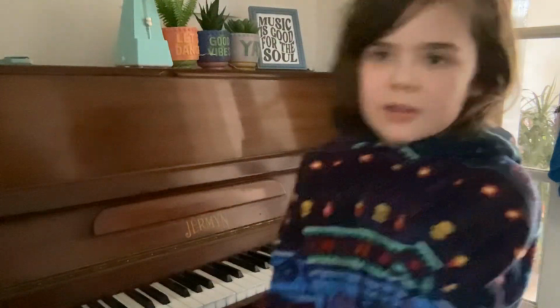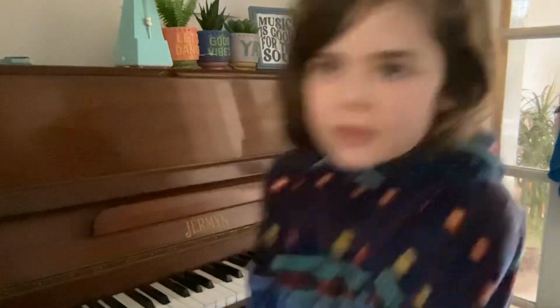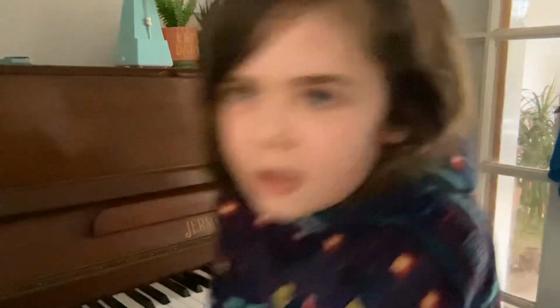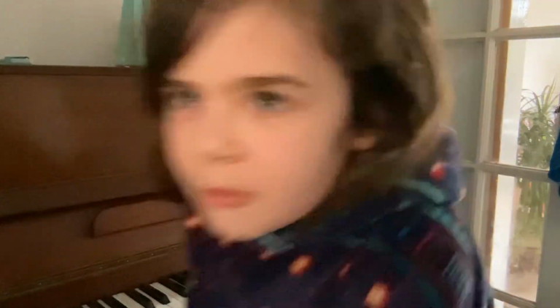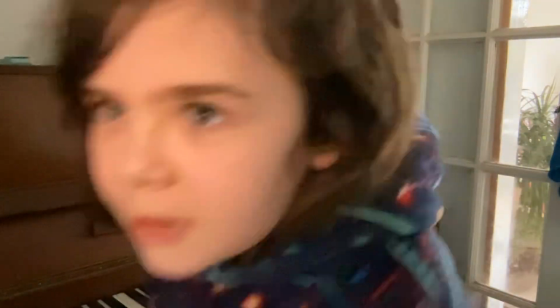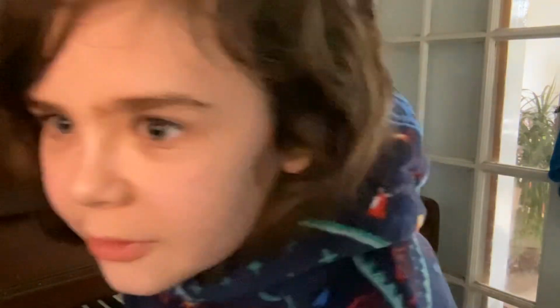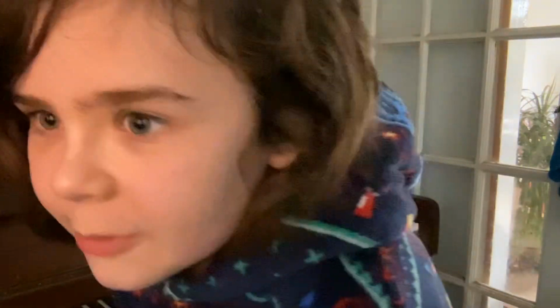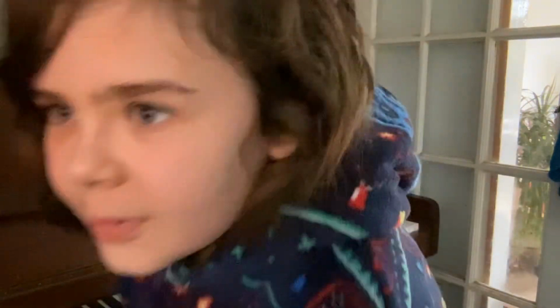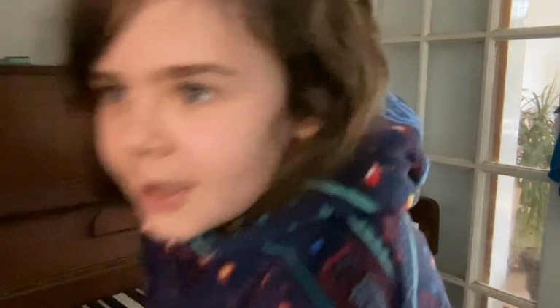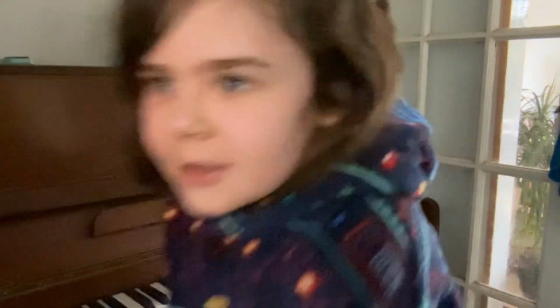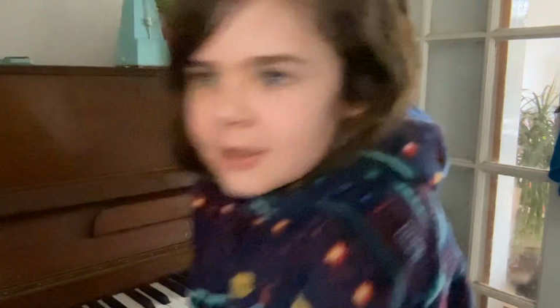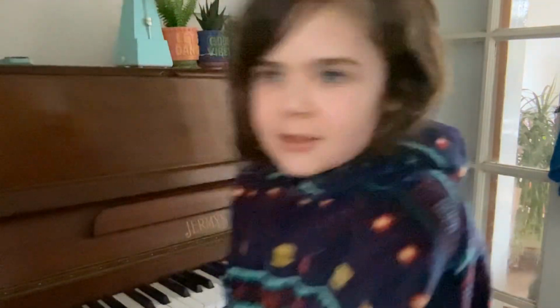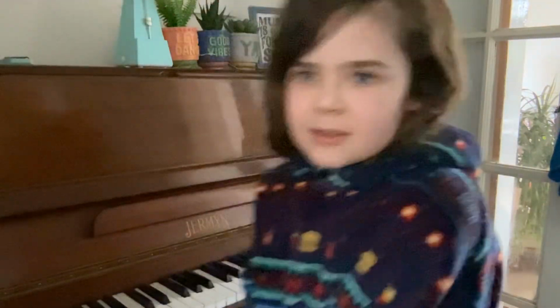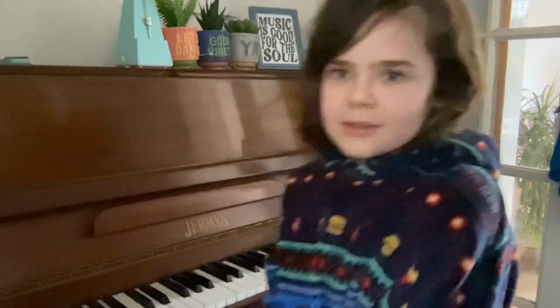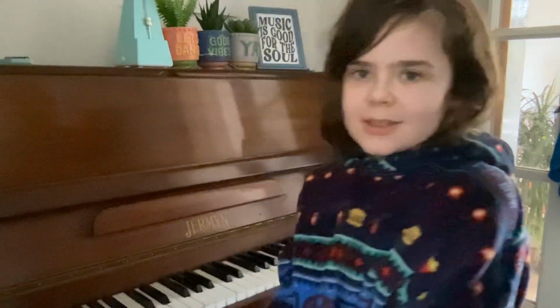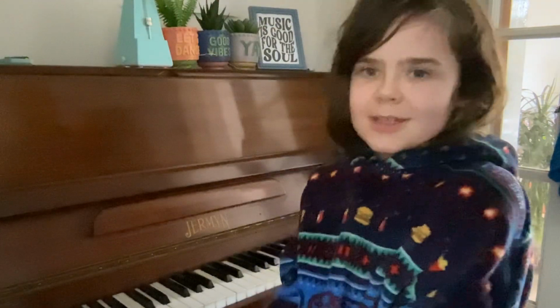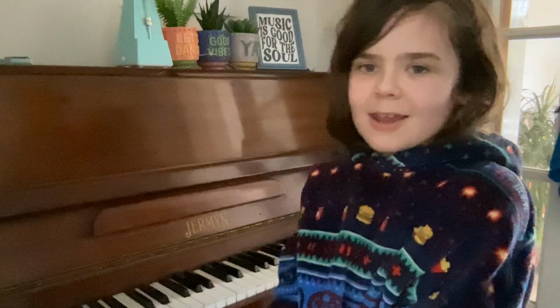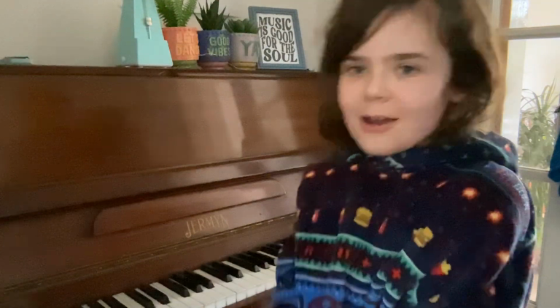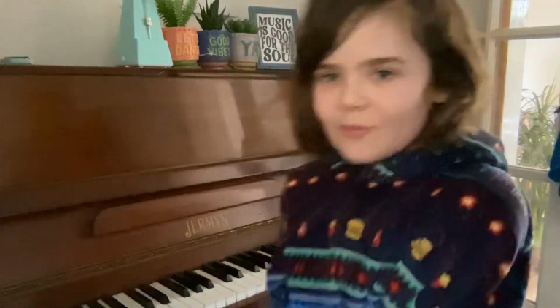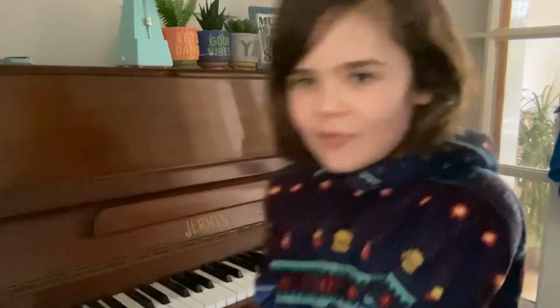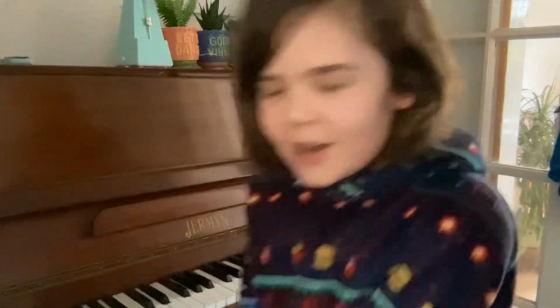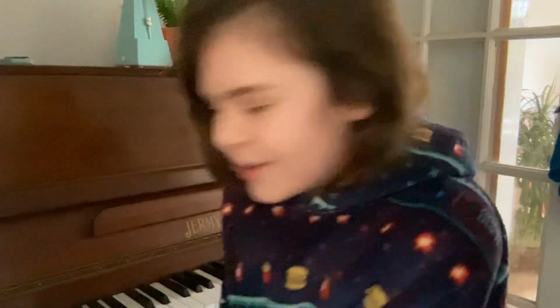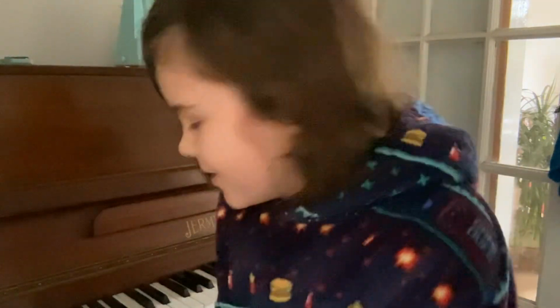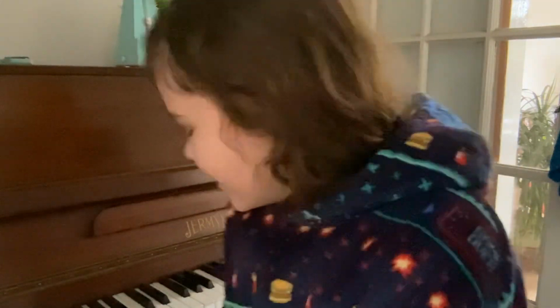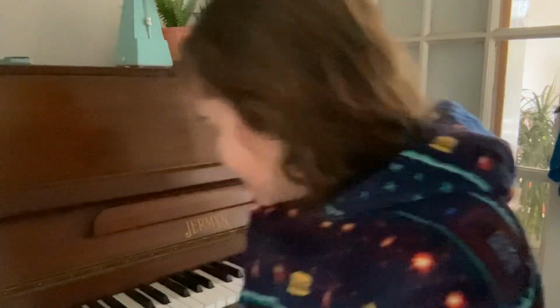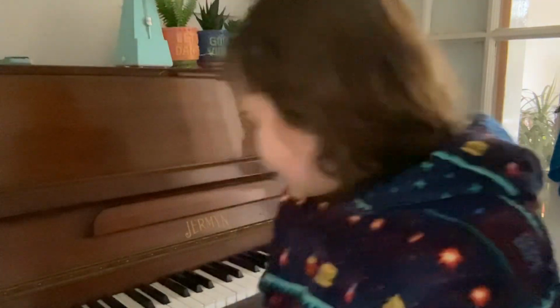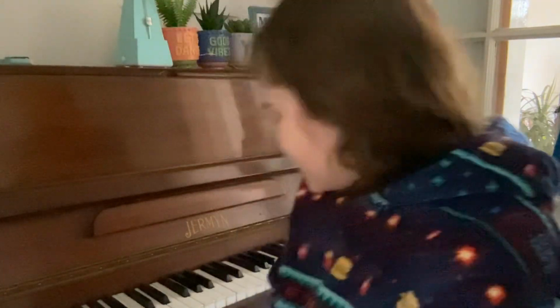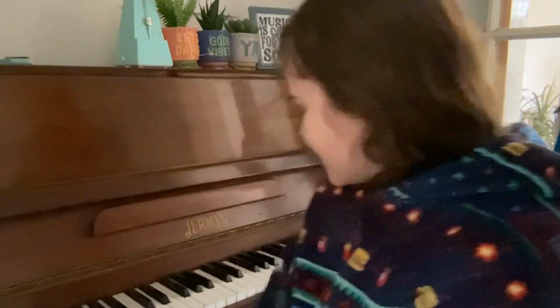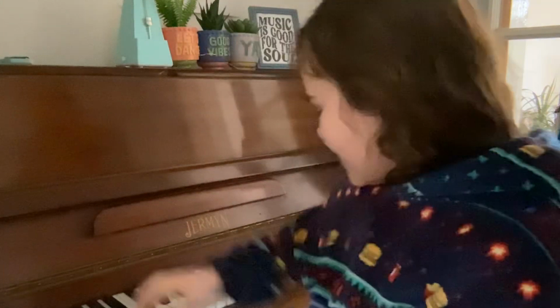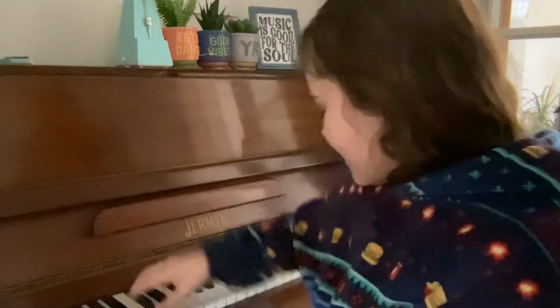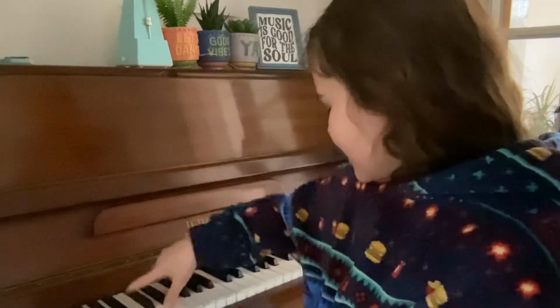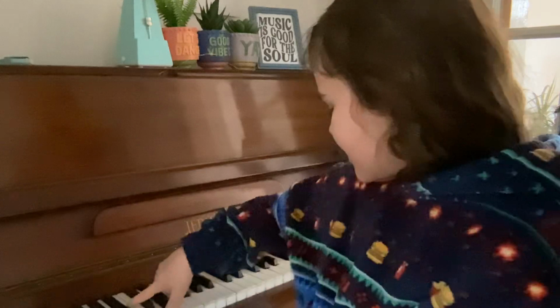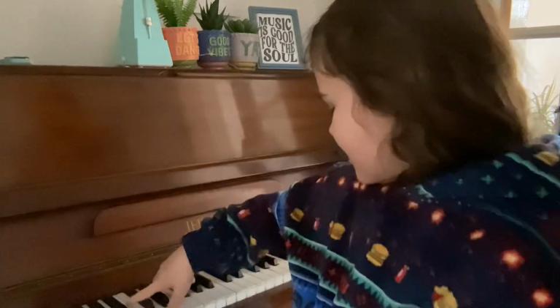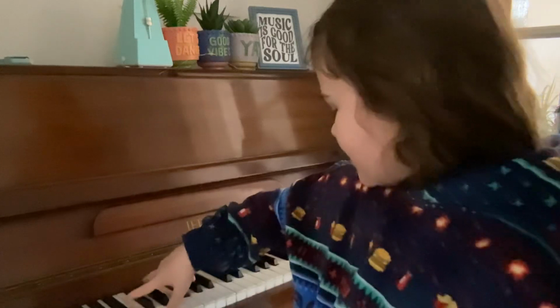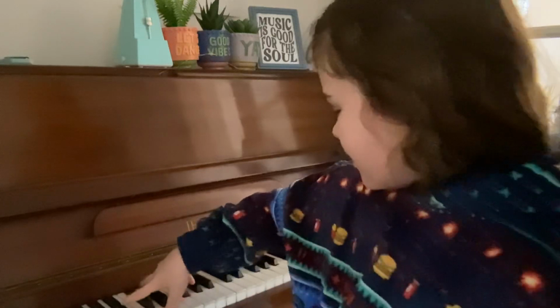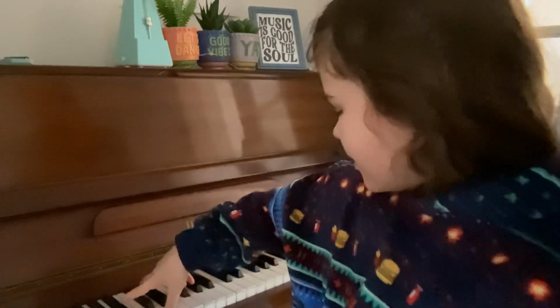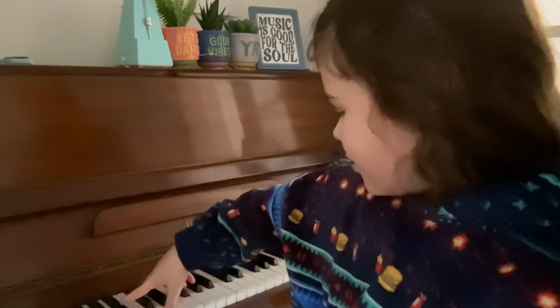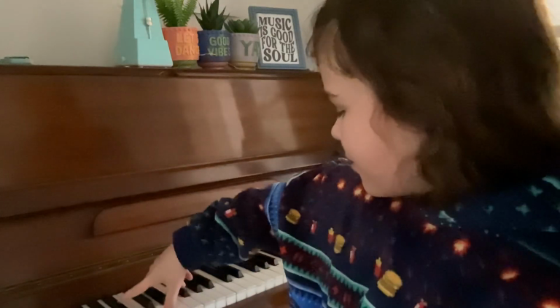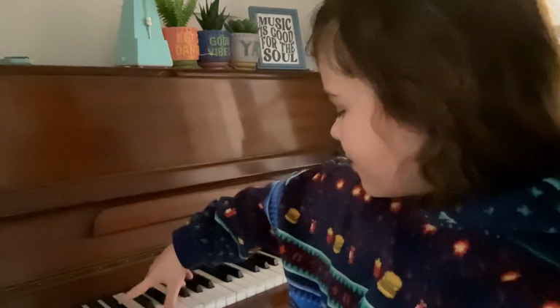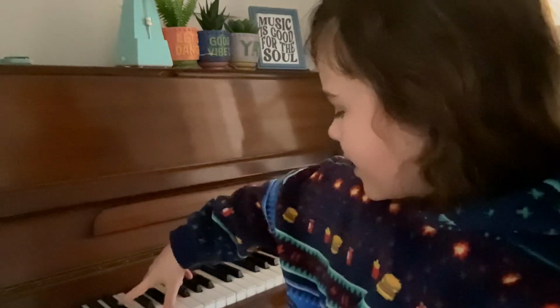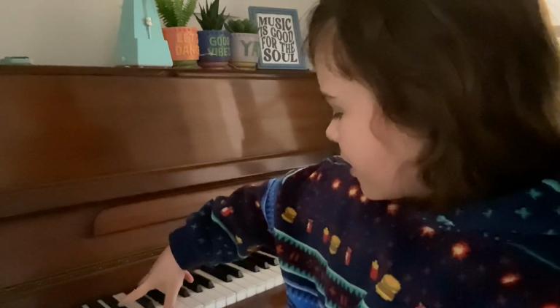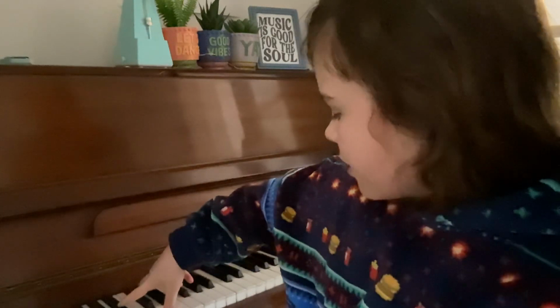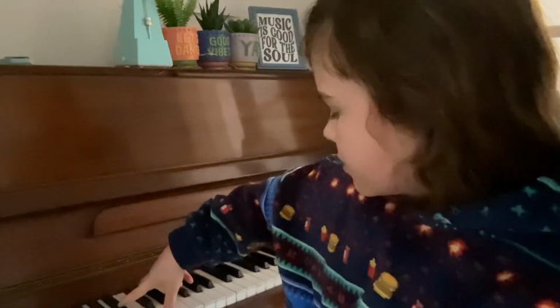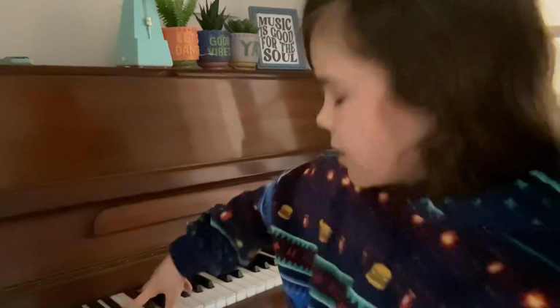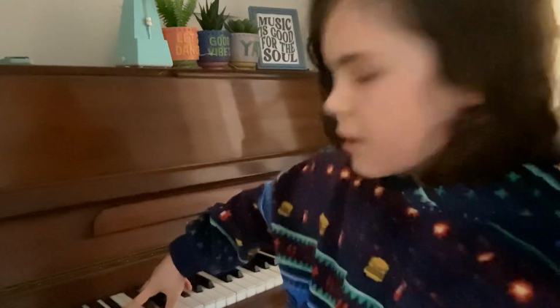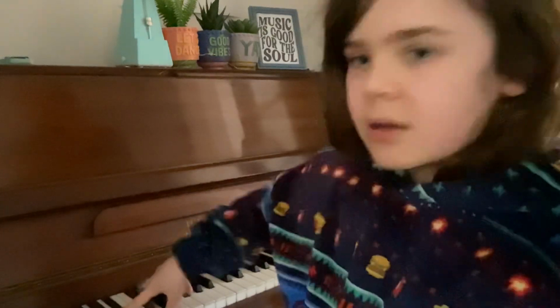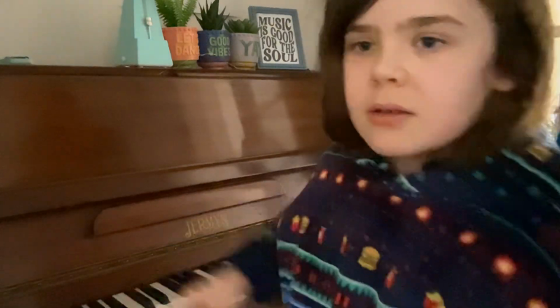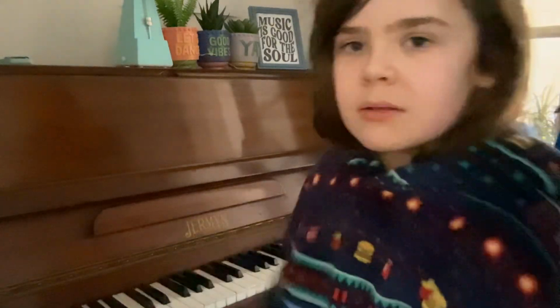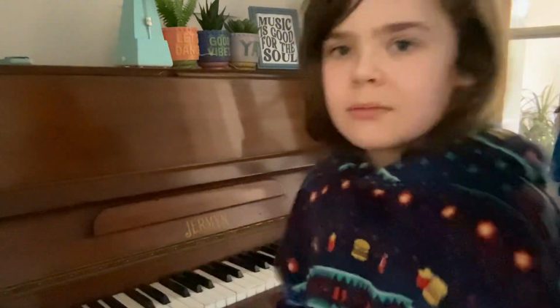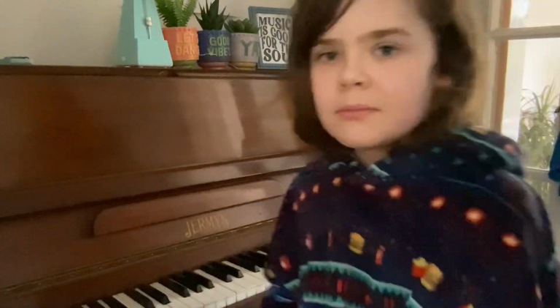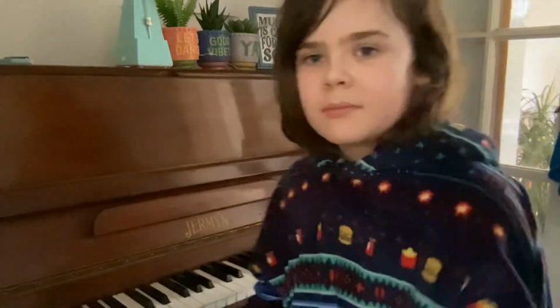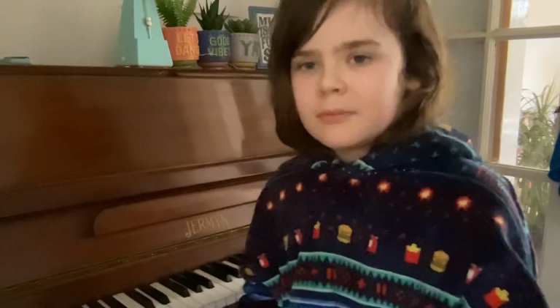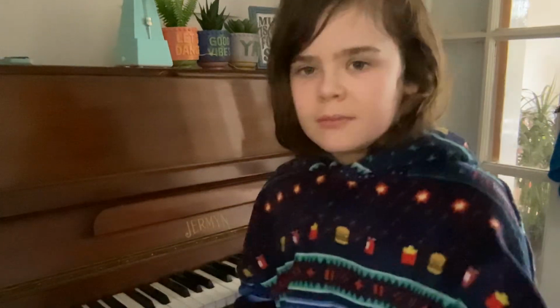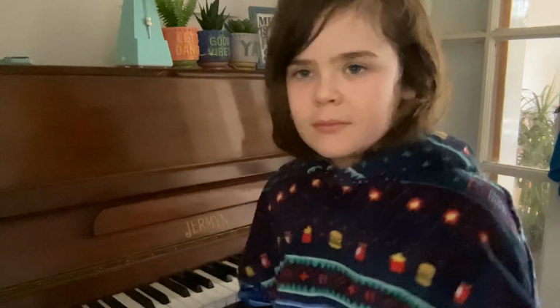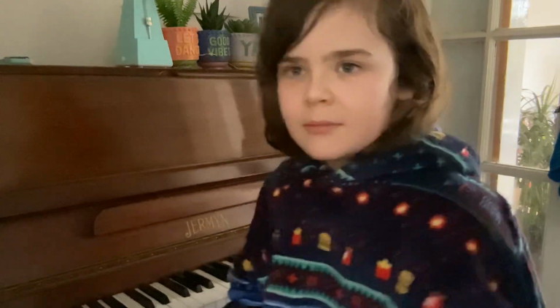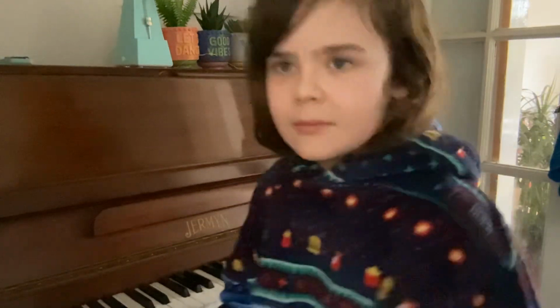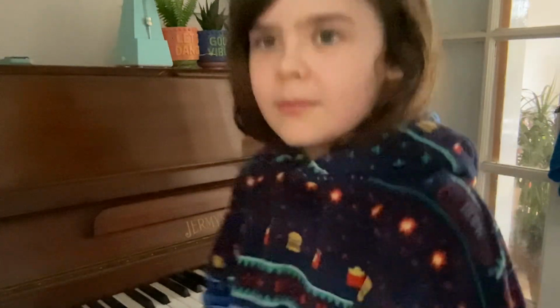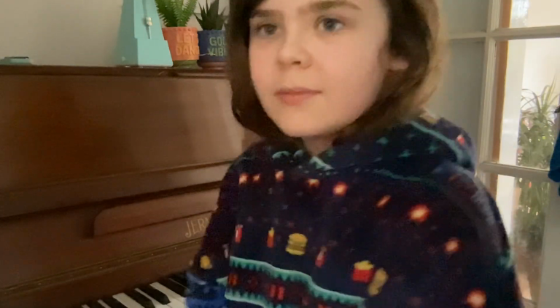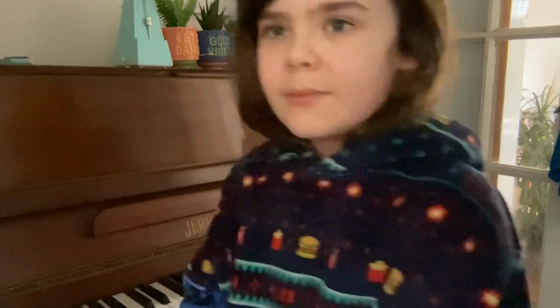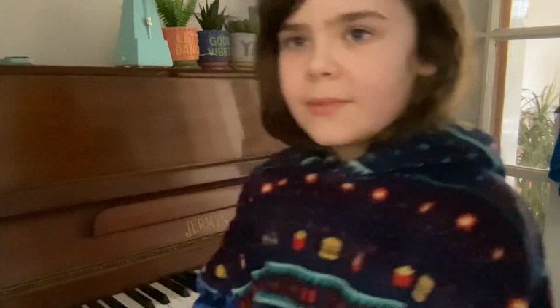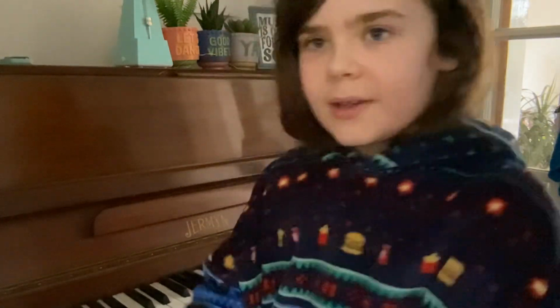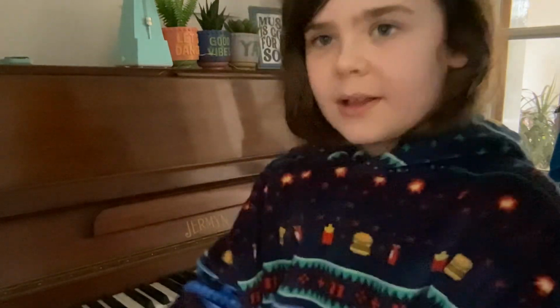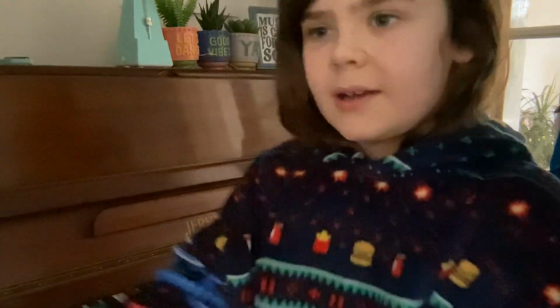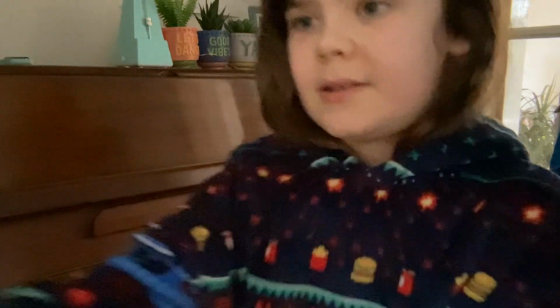You little pianists, practice this on your pianos. See you later.